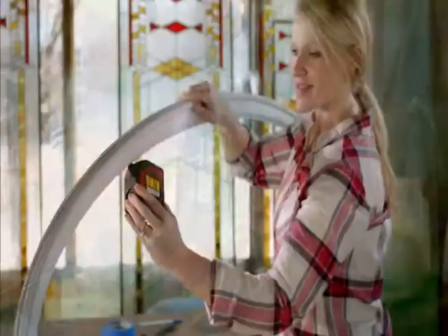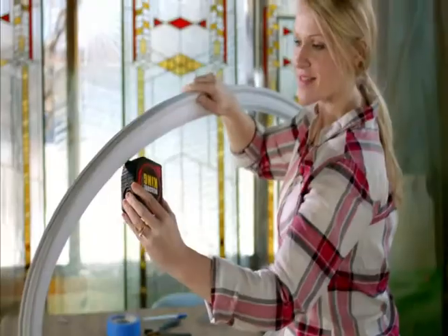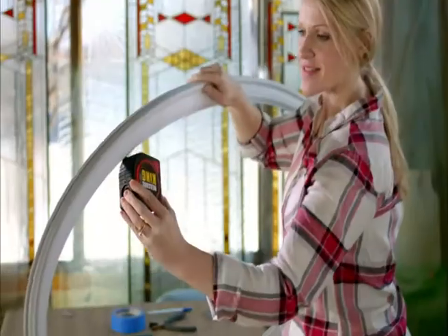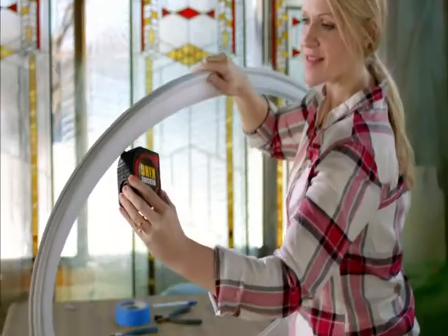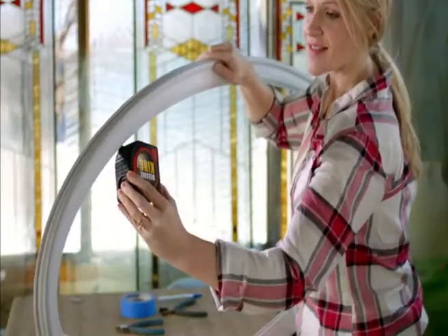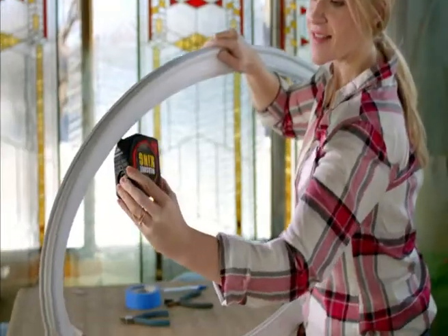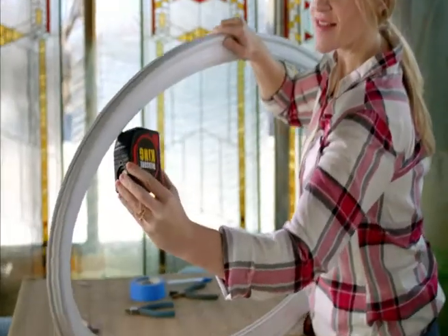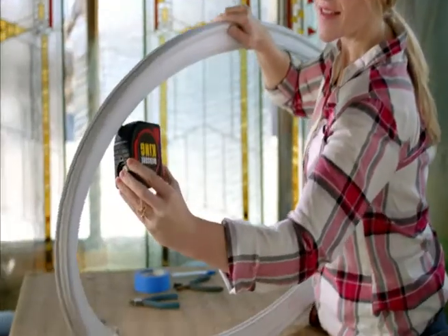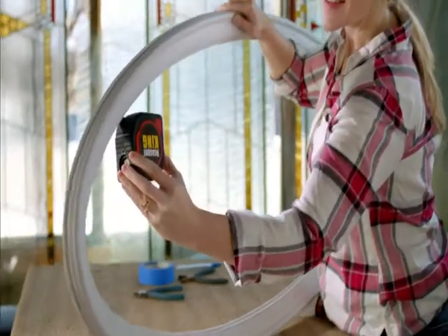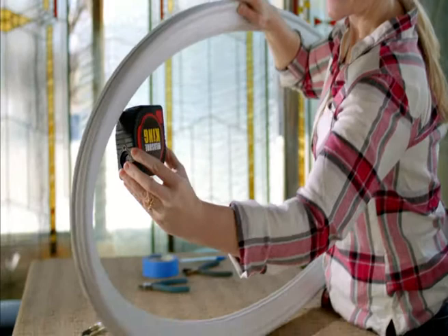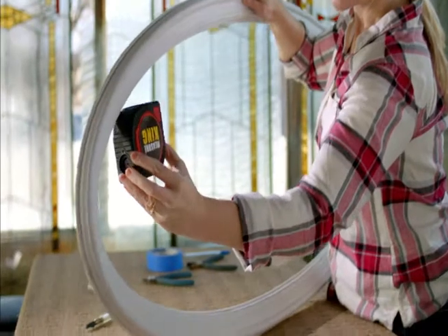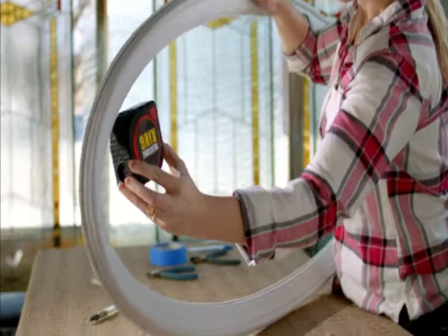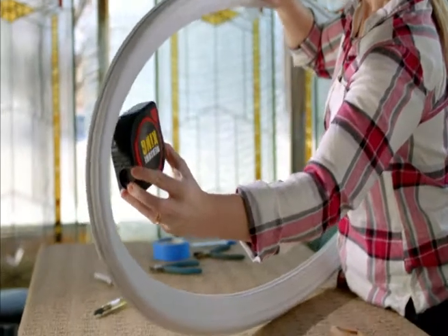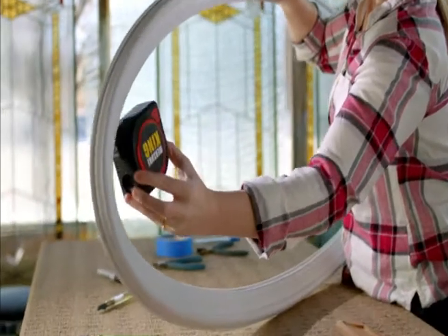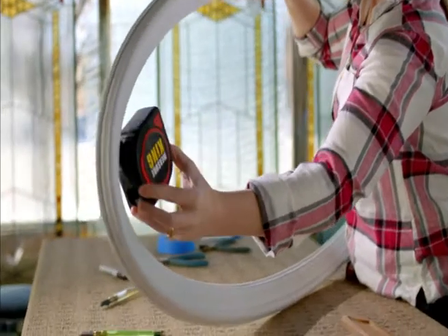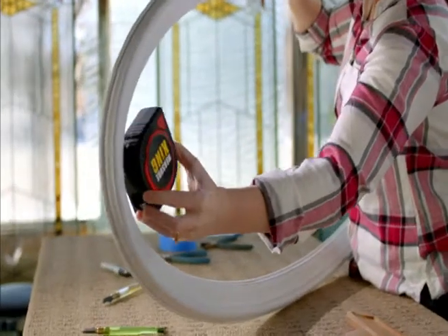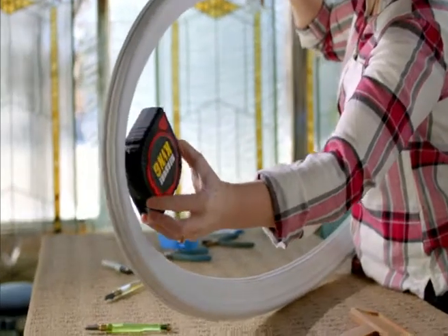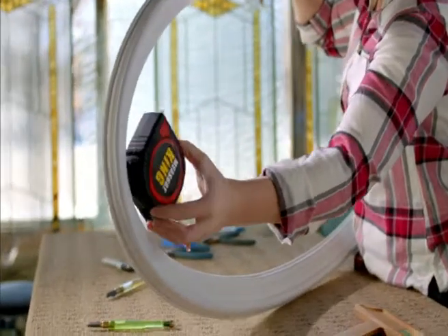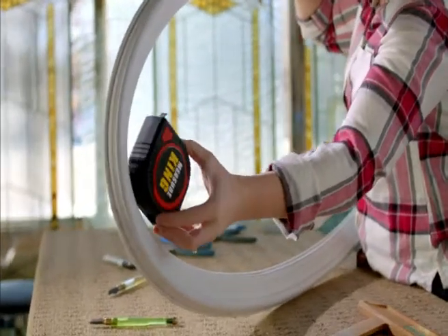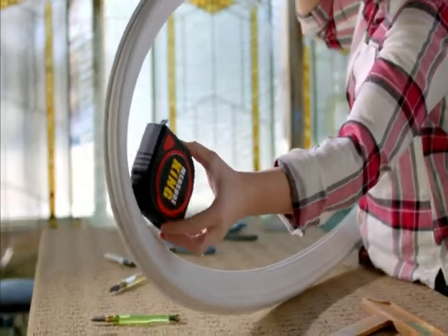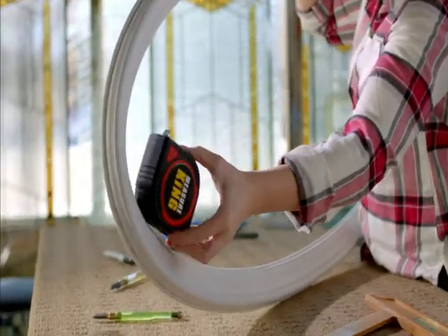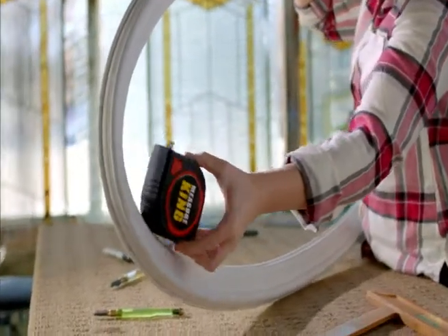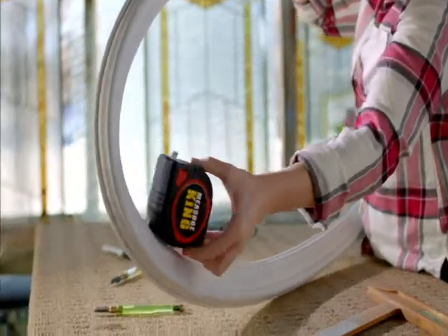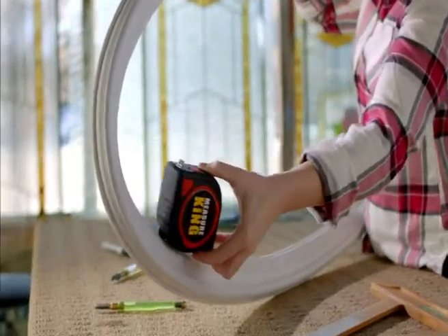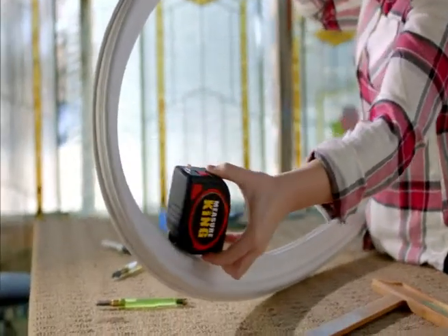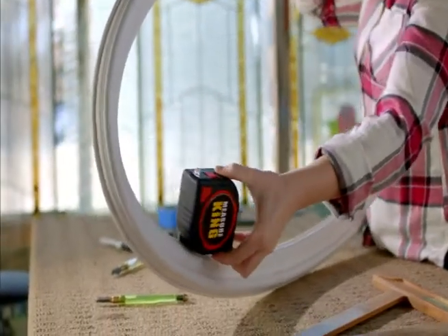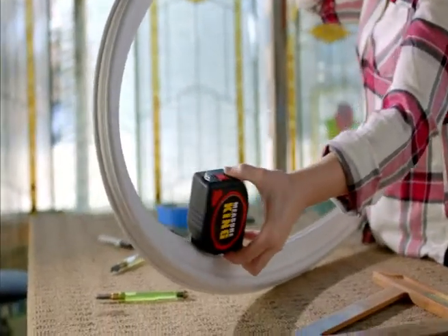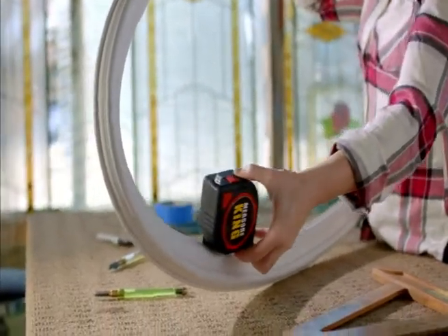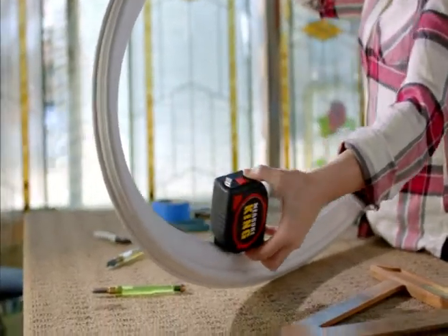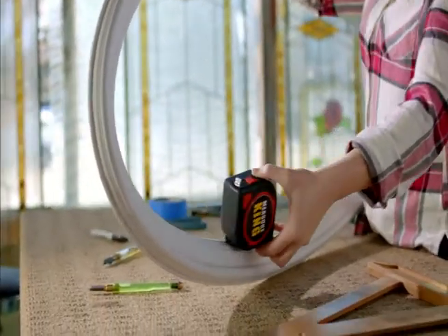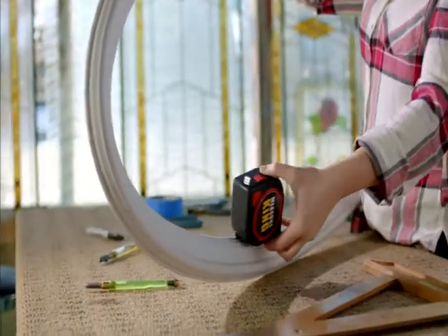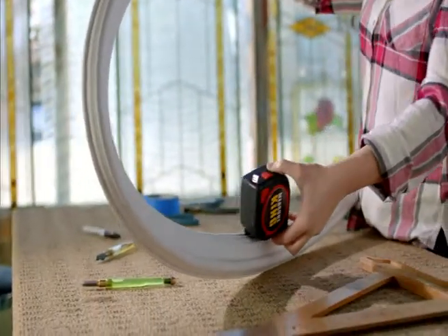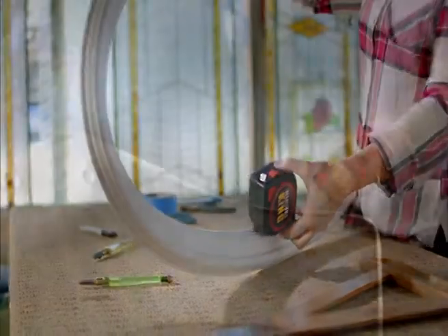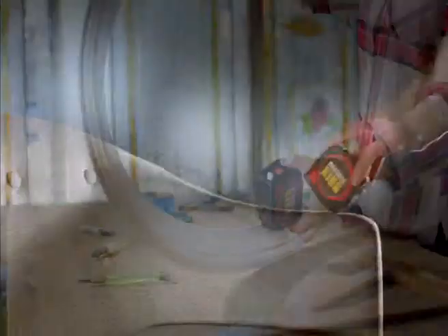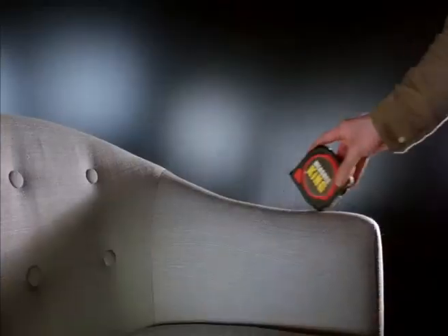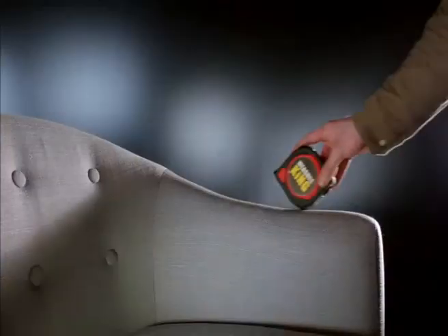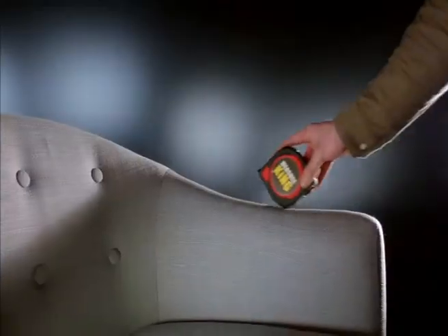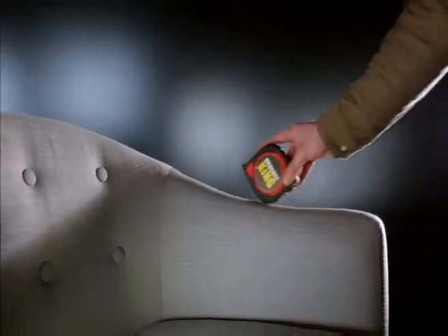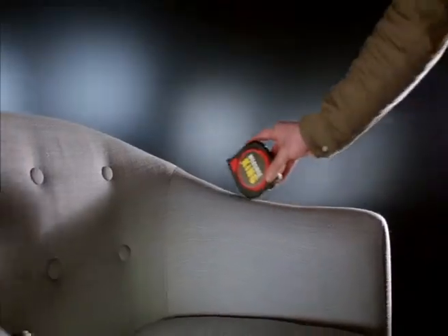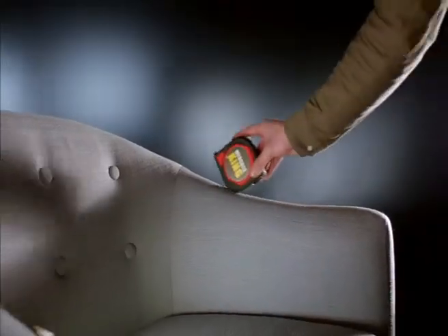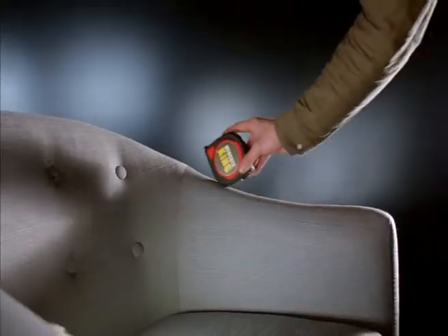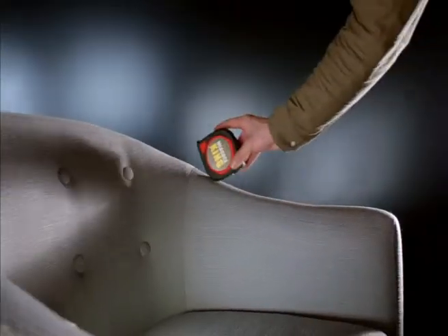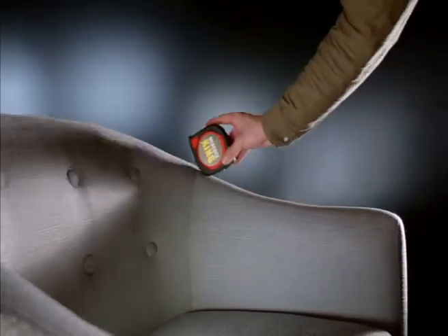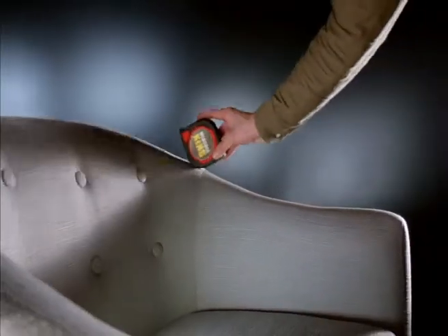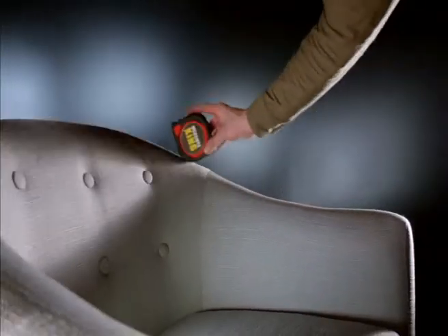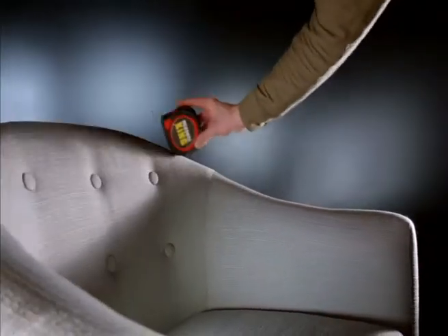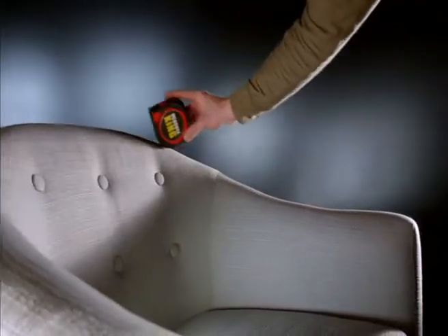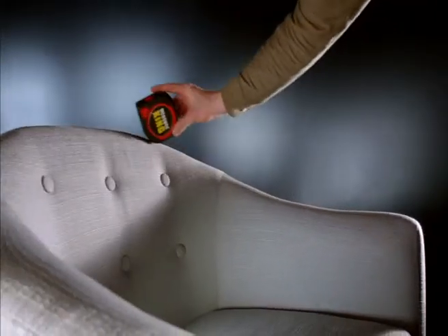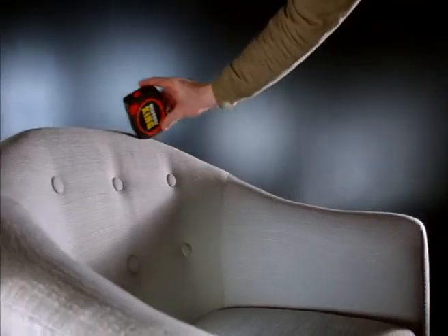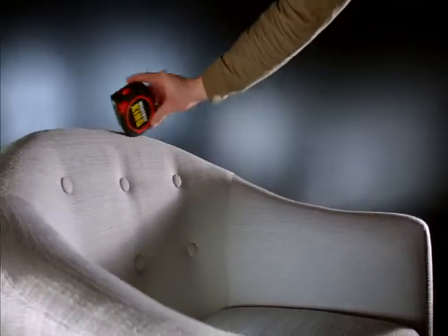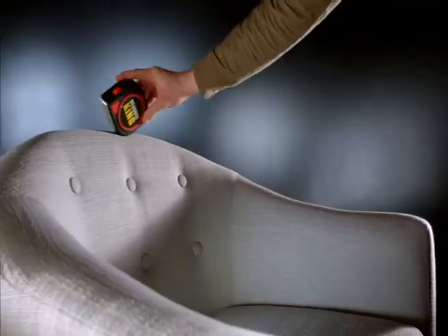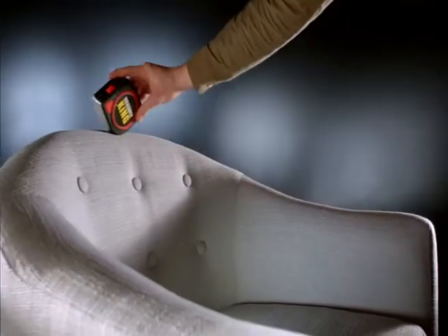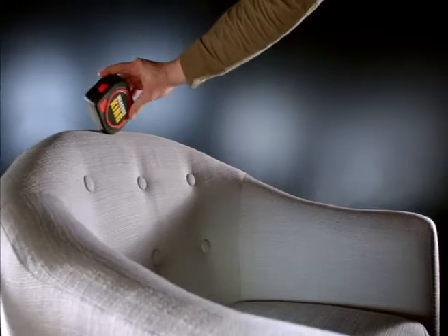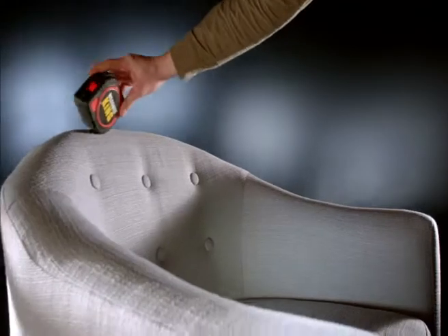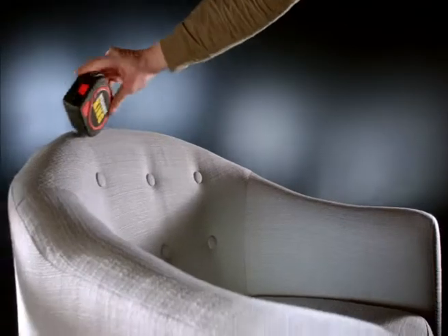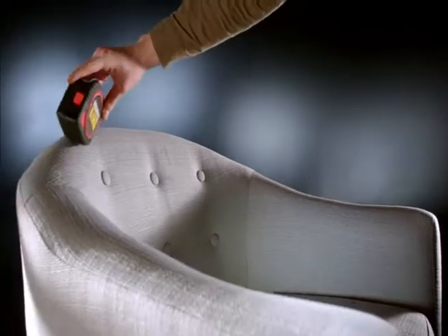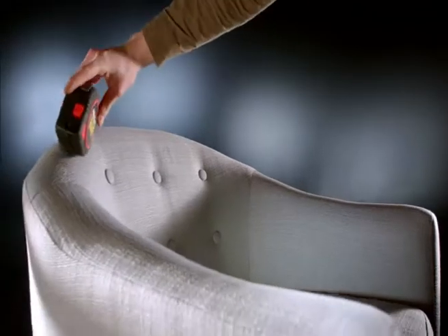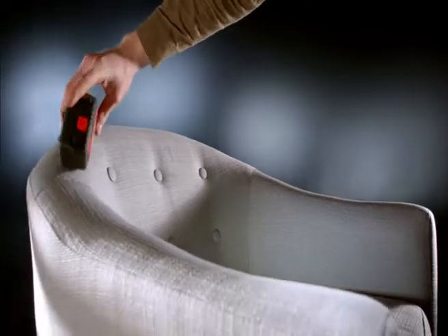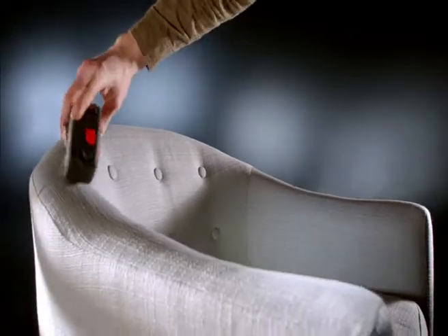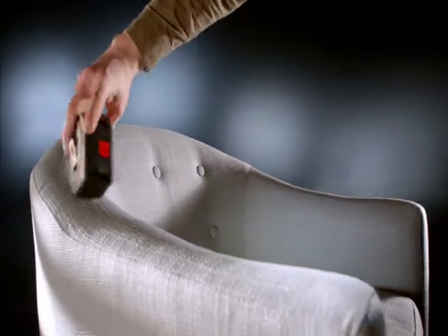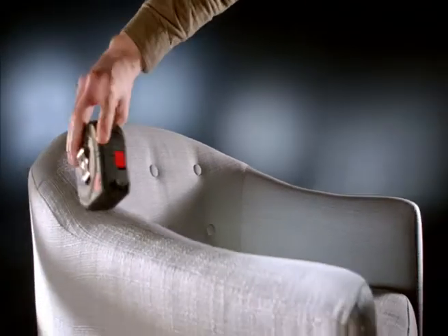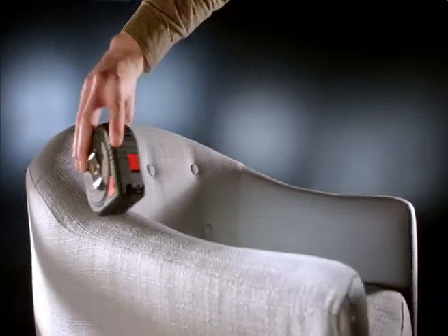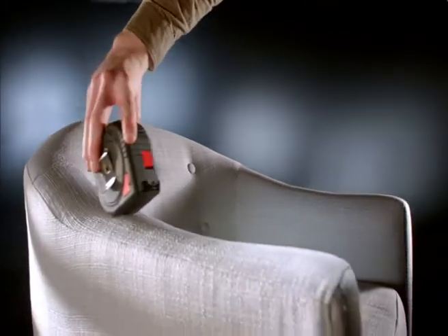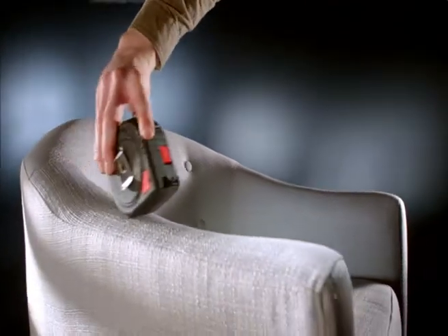In Roll Mode, you can measure irregular shaped objects of all kinds. And unlike ordinary measuring tapes, you can do it with just one hand.